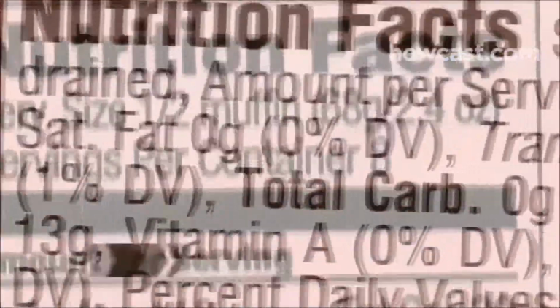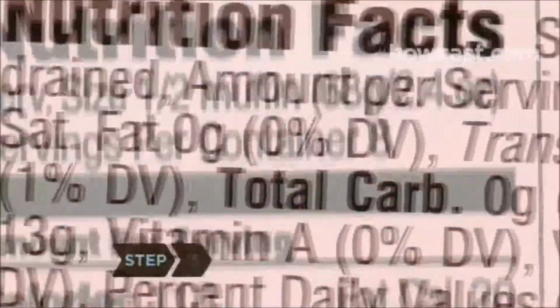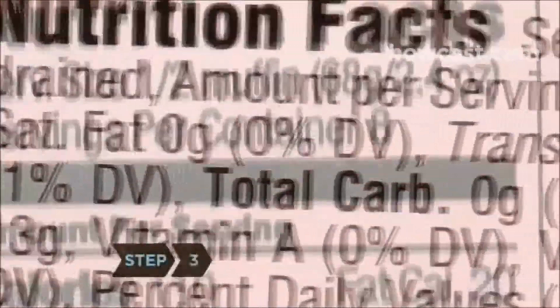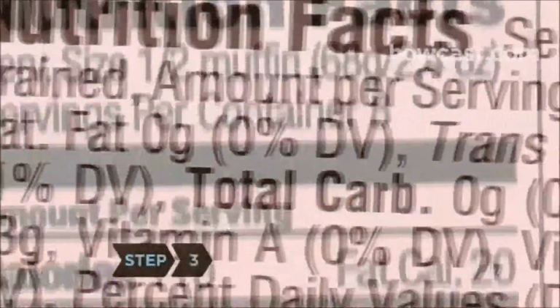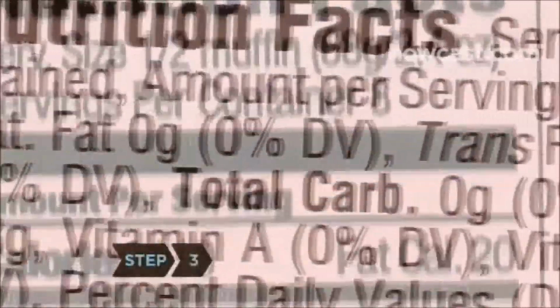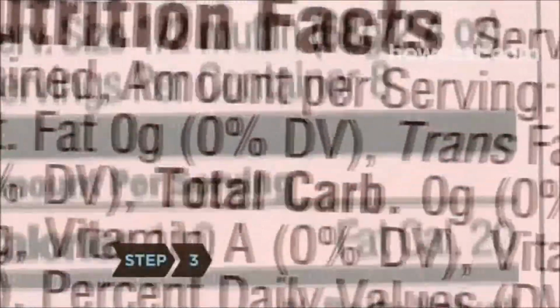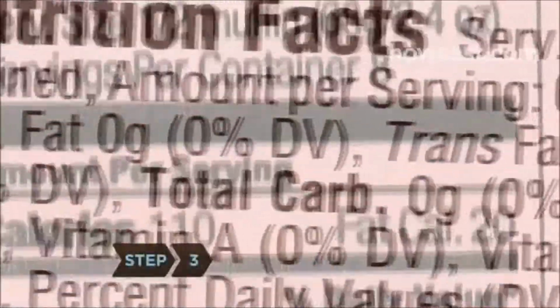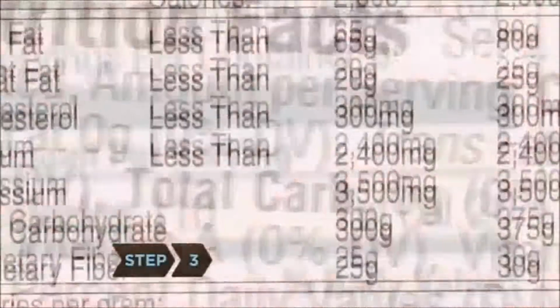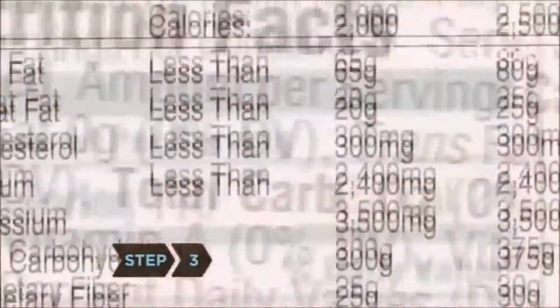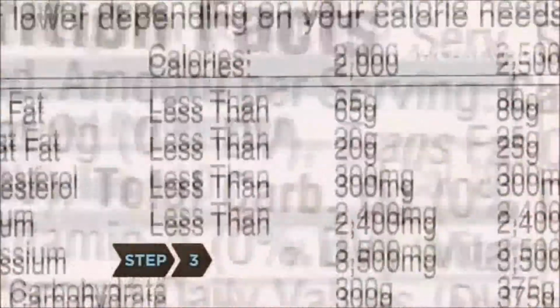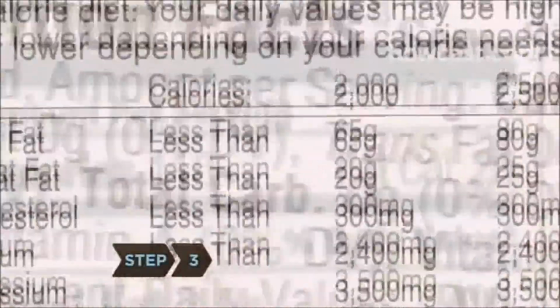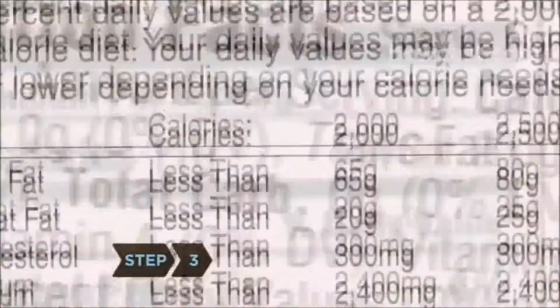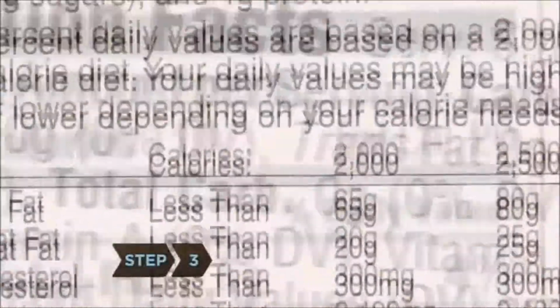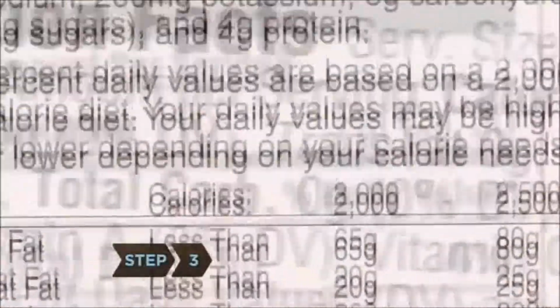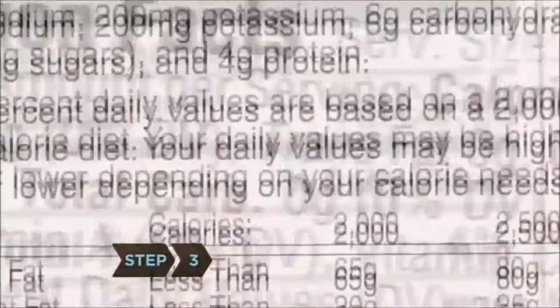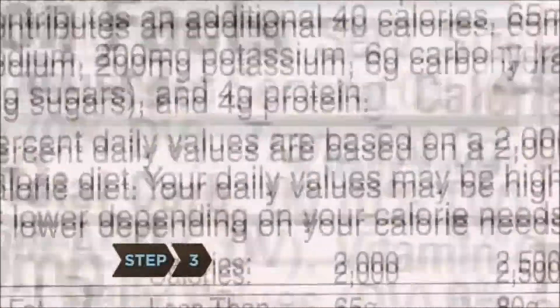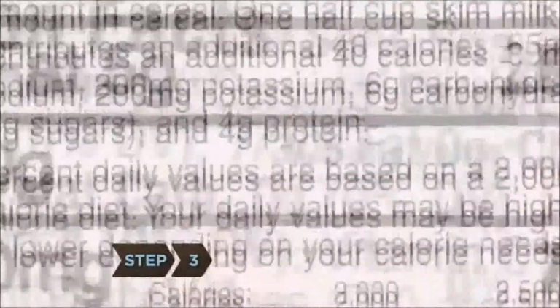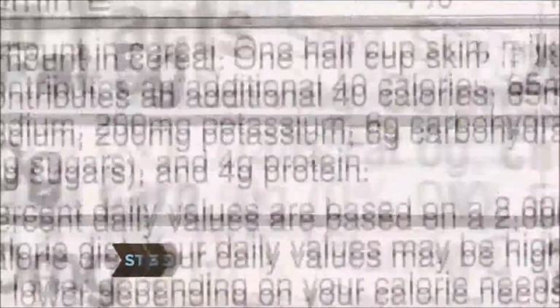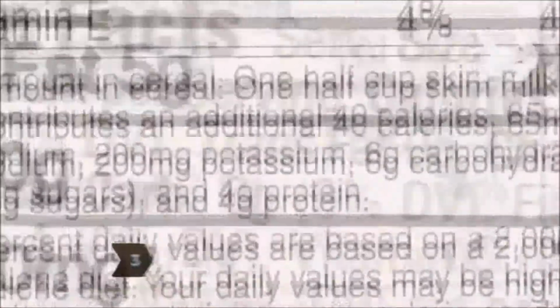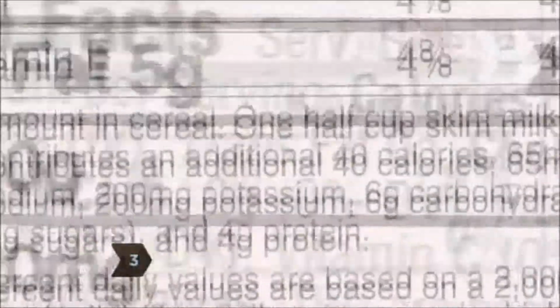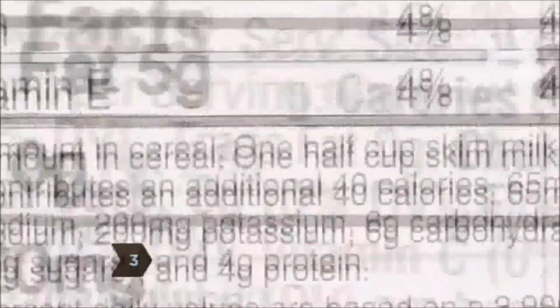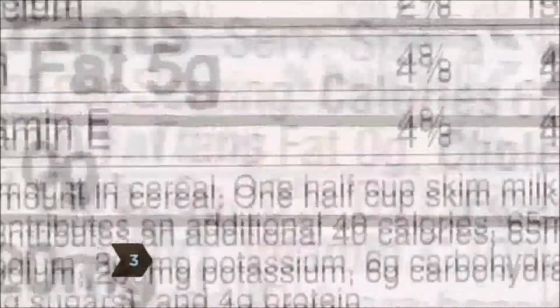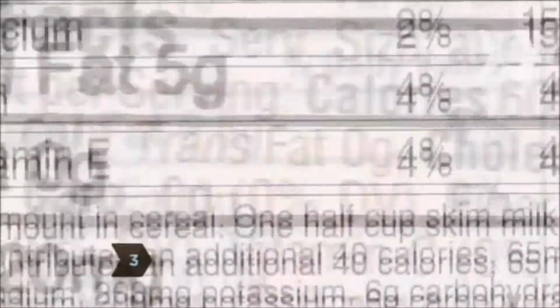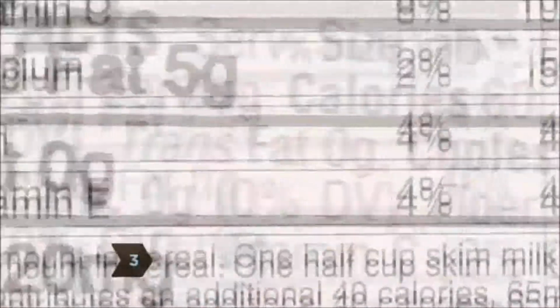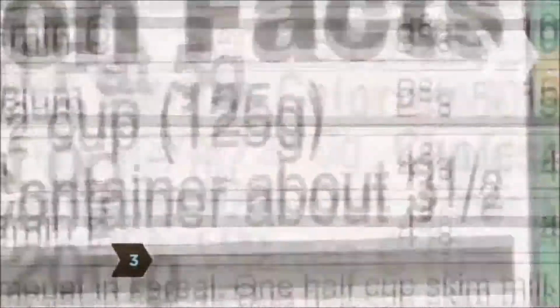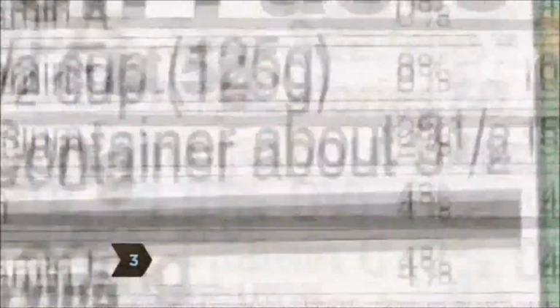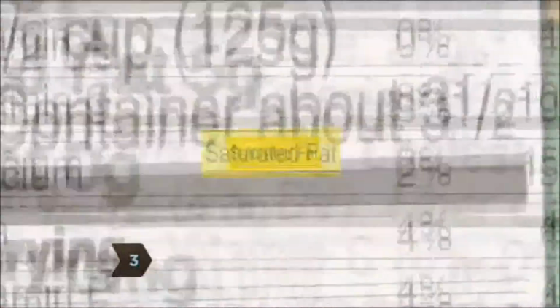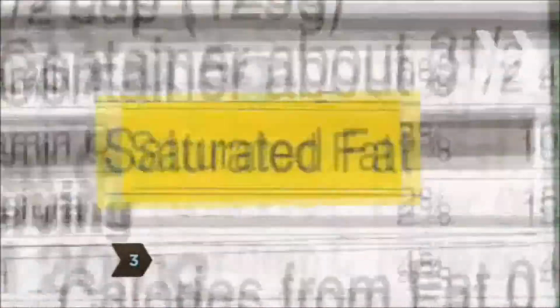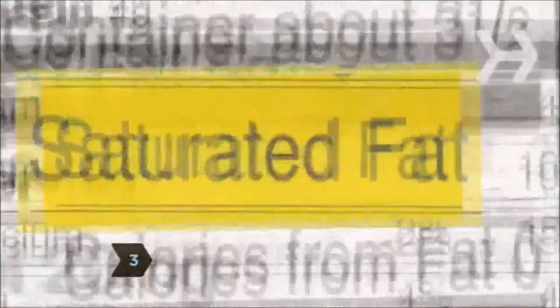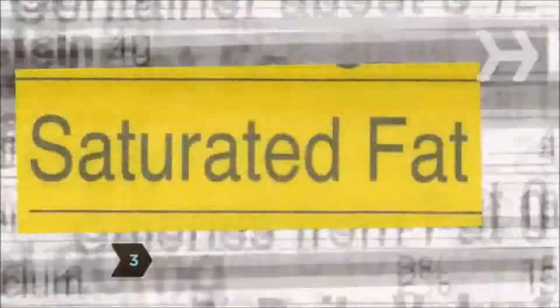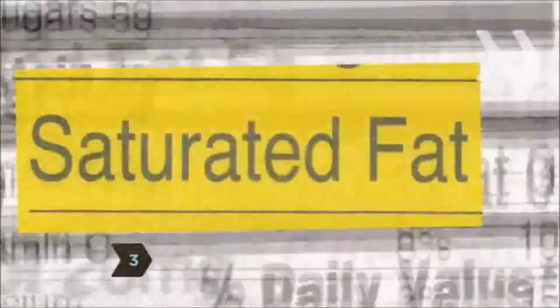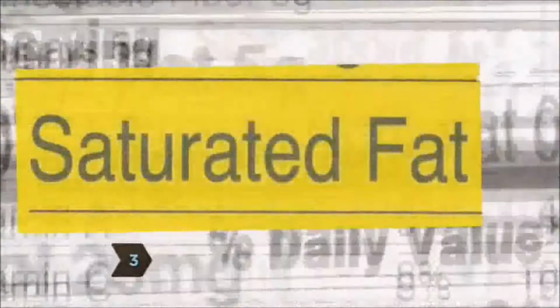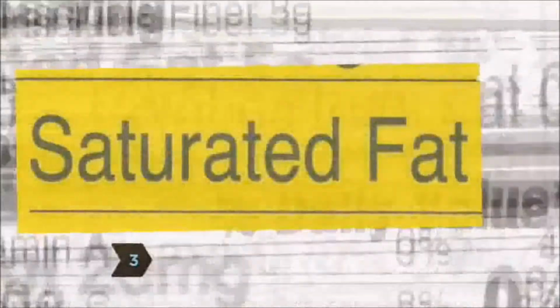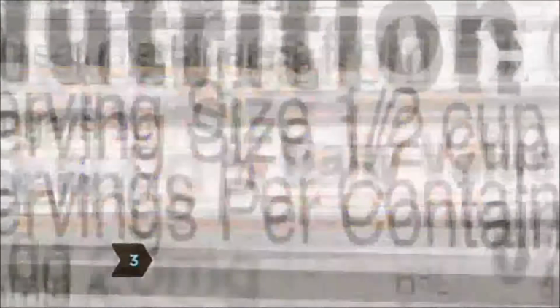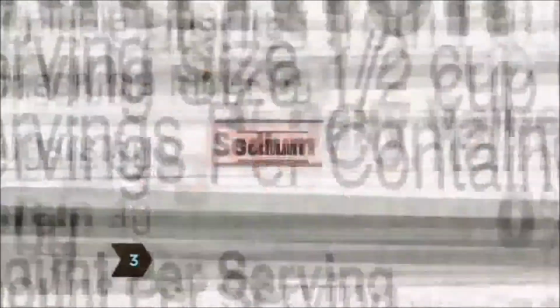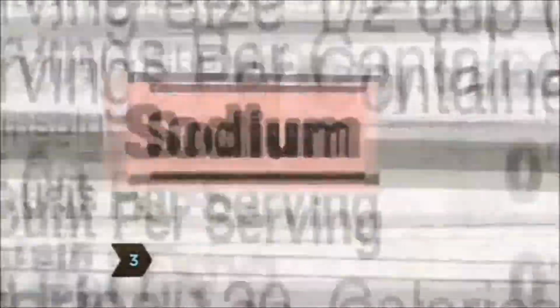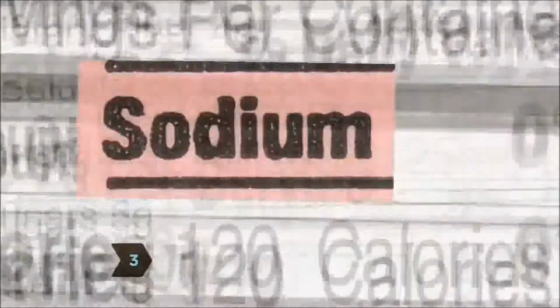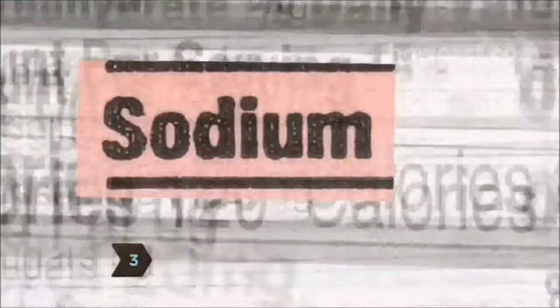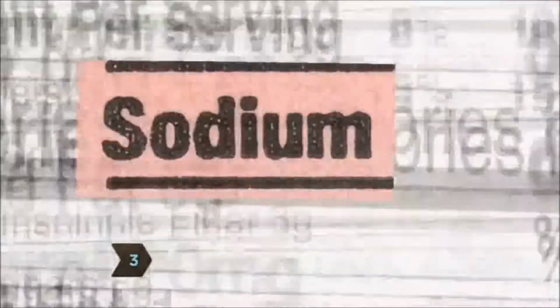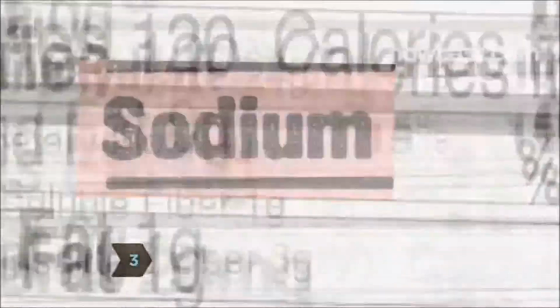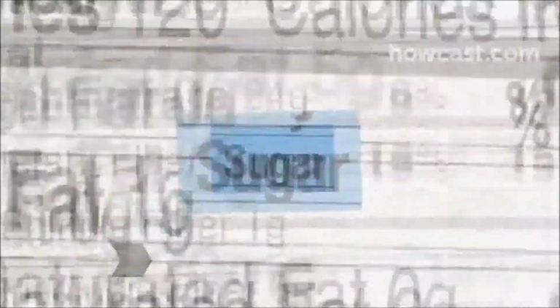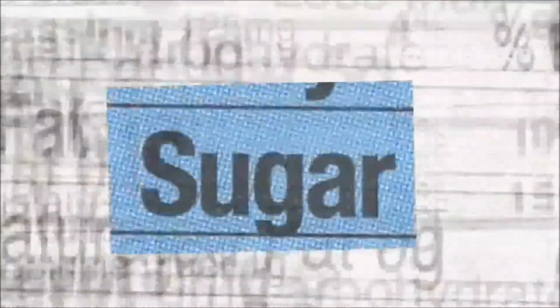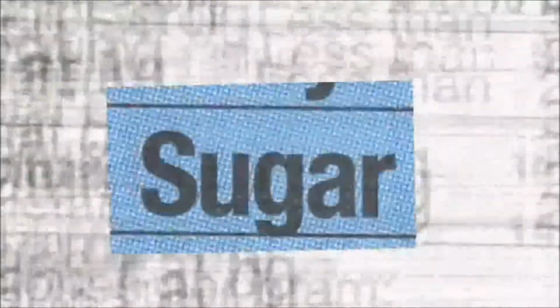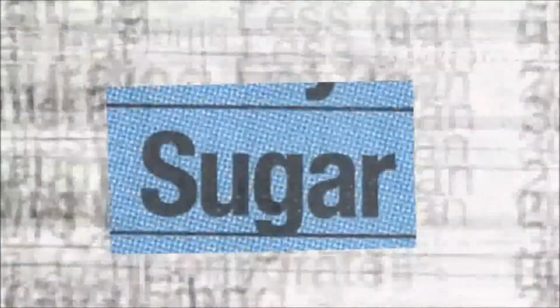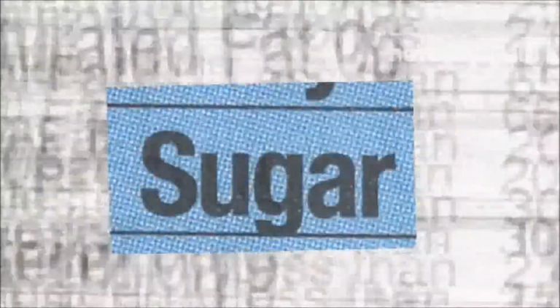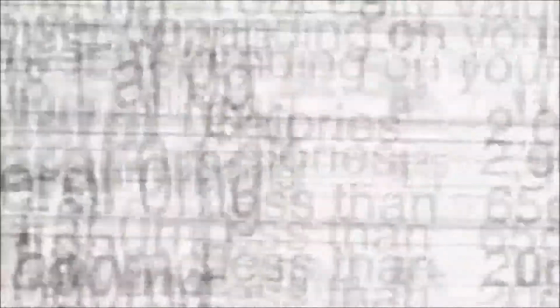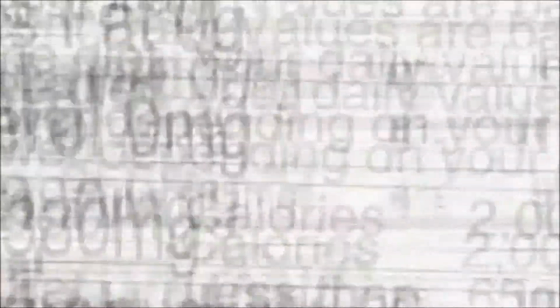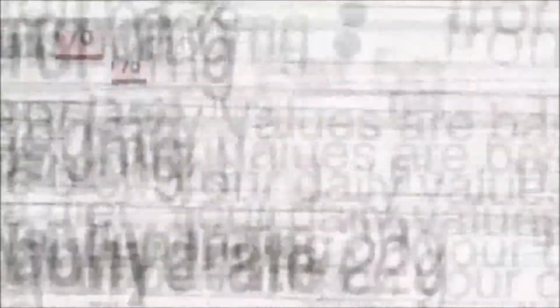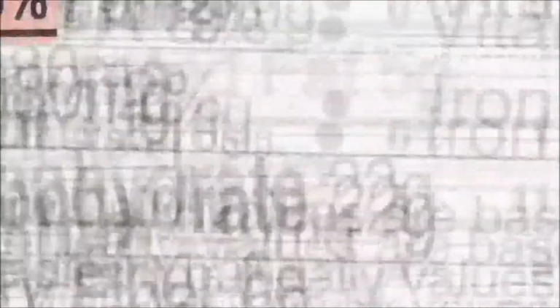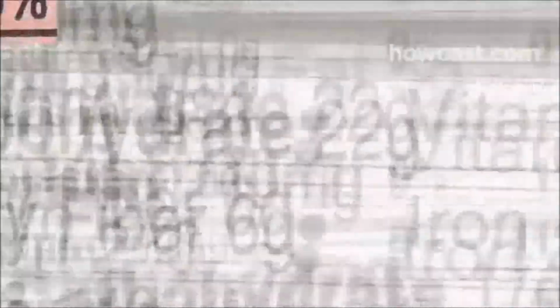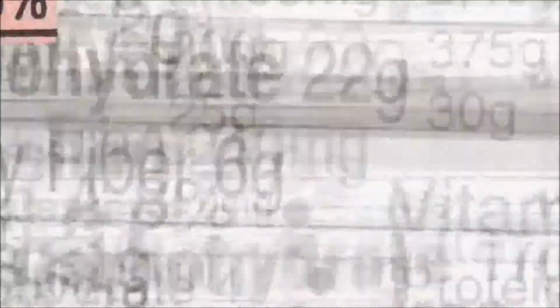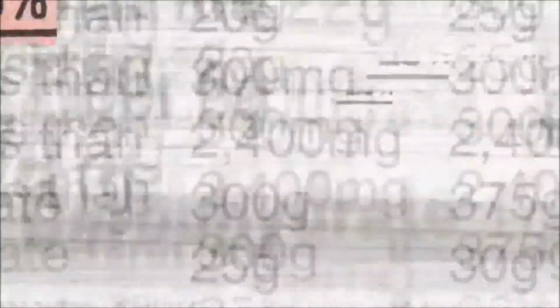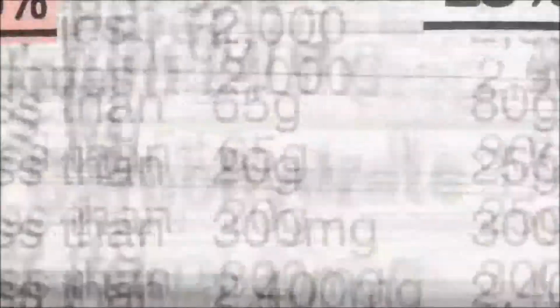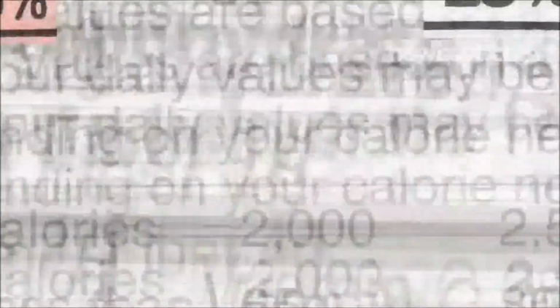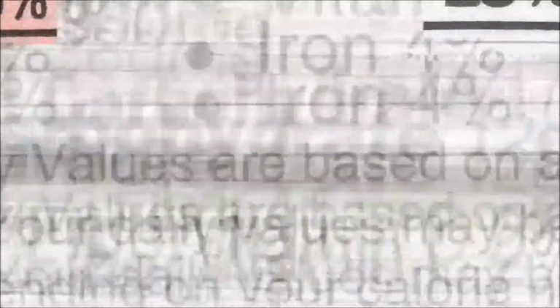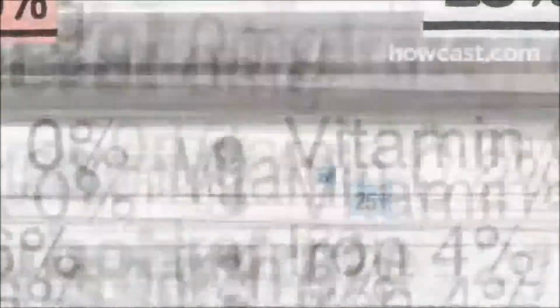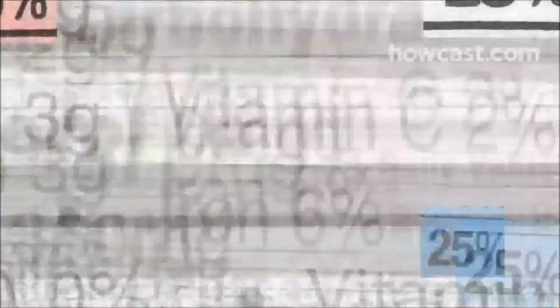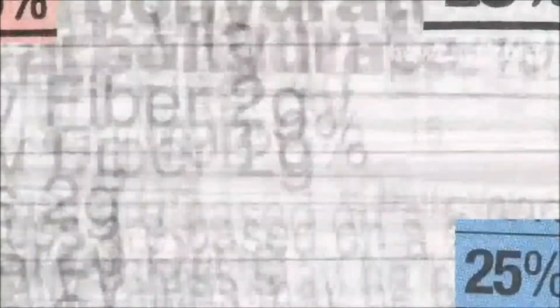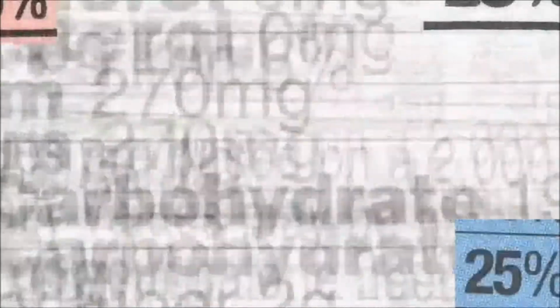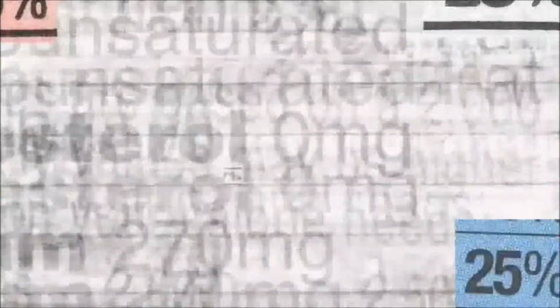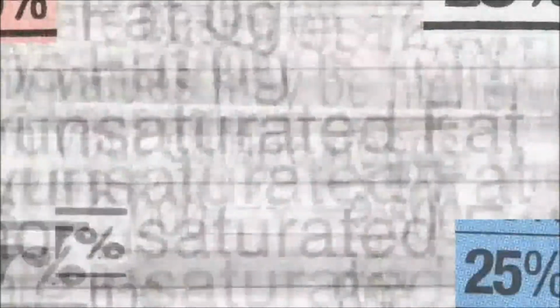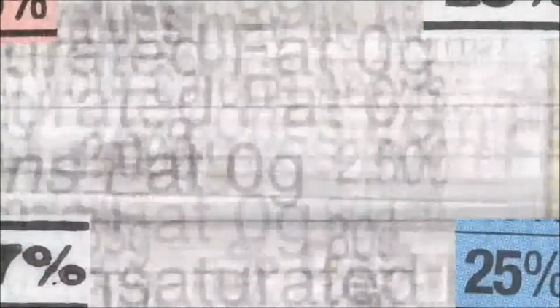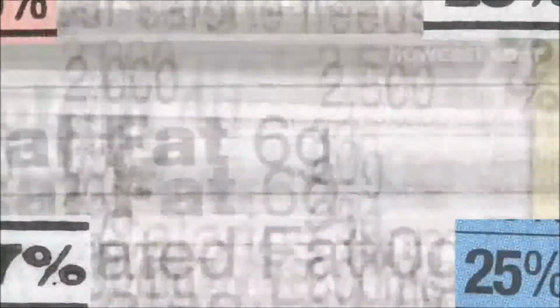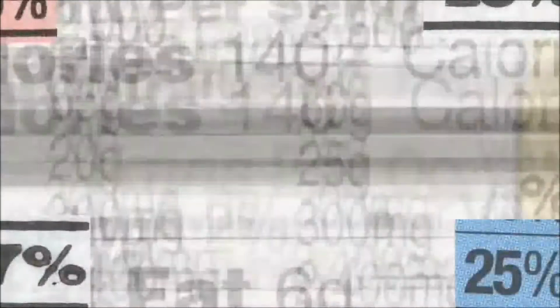Step 3. Read nutrition labels. Pay attention to saturated fat, sodium and sugar. The higher the numbers, the unhealthier they are.